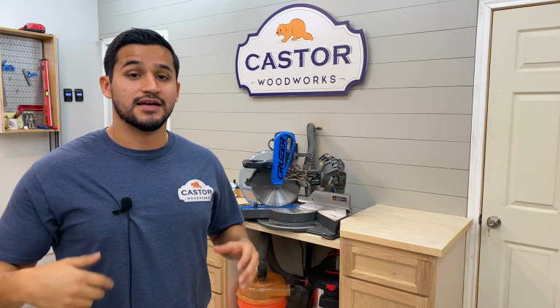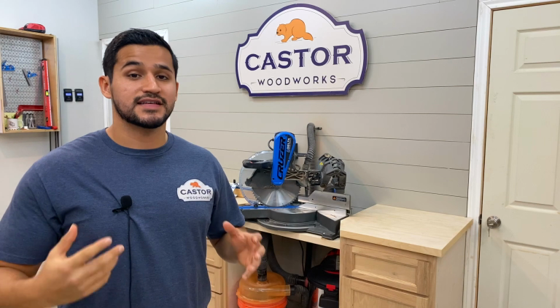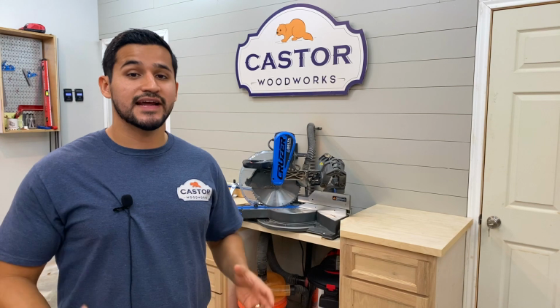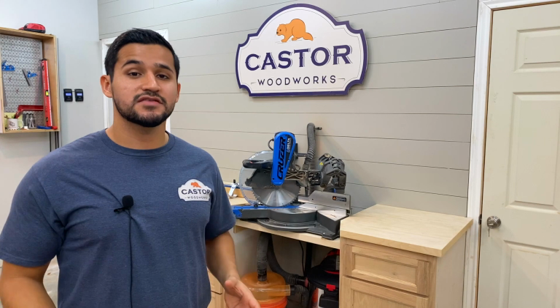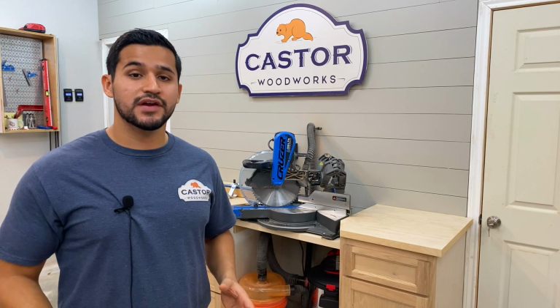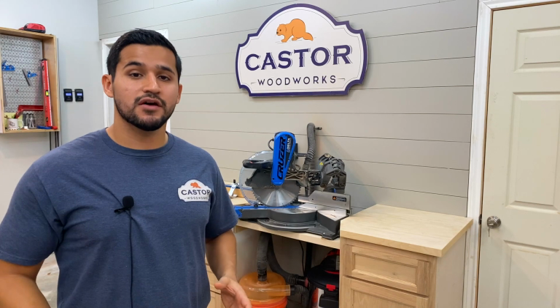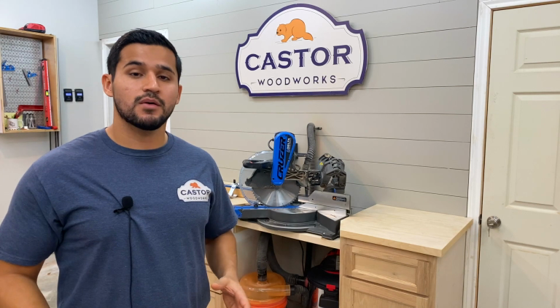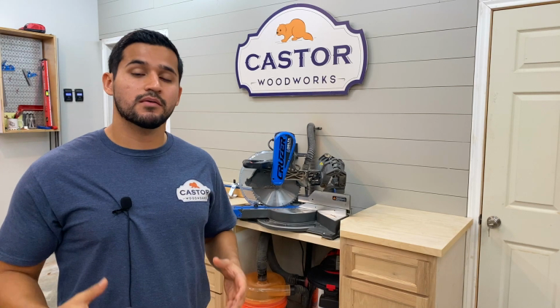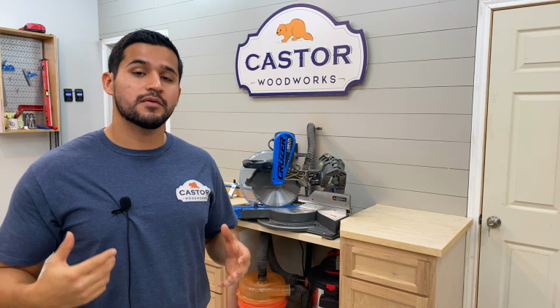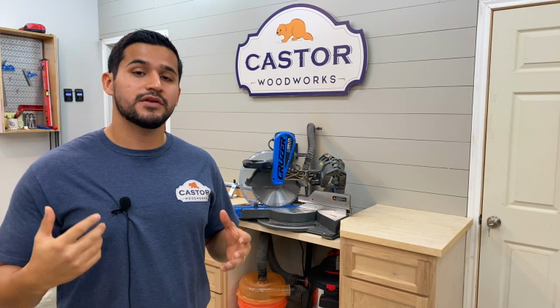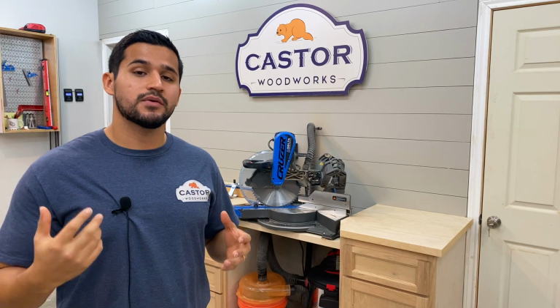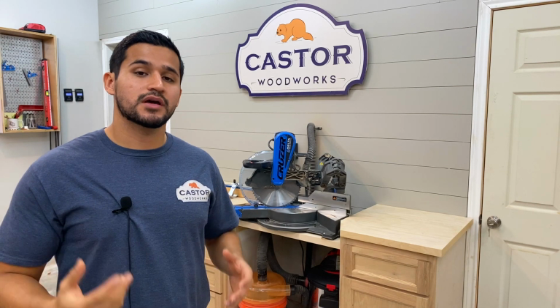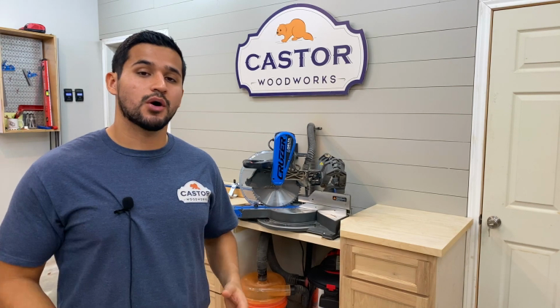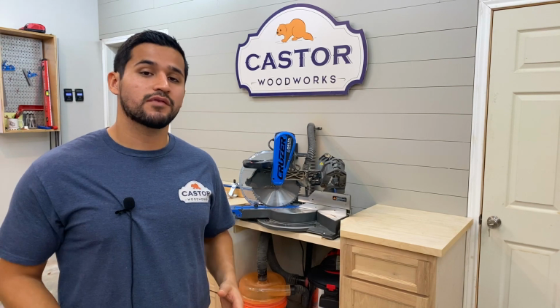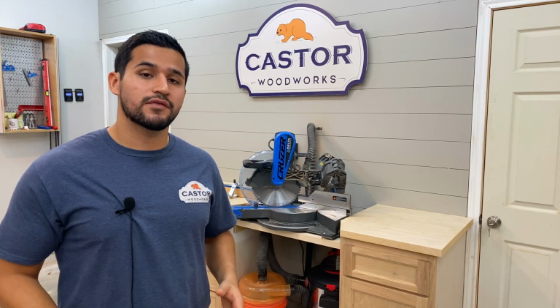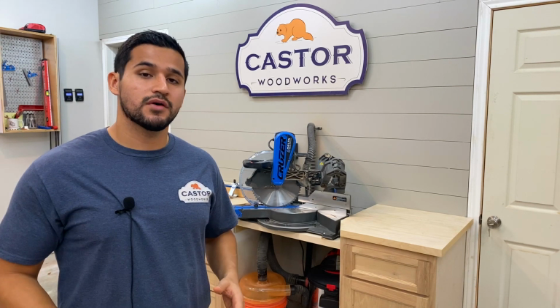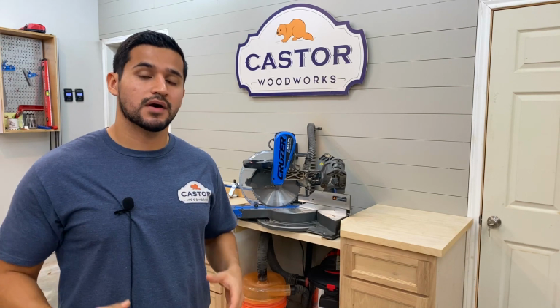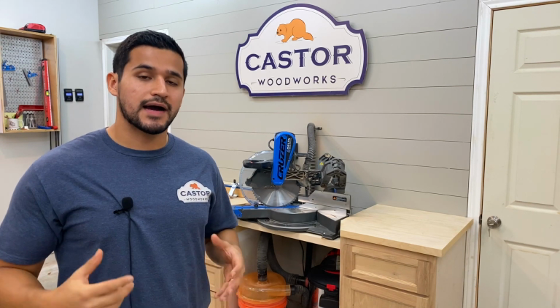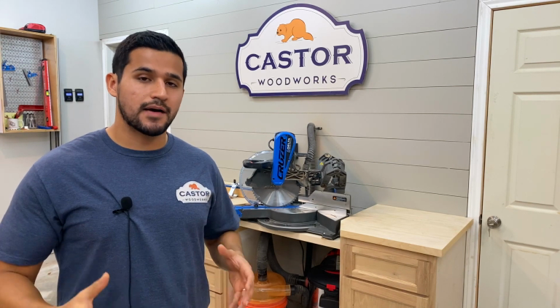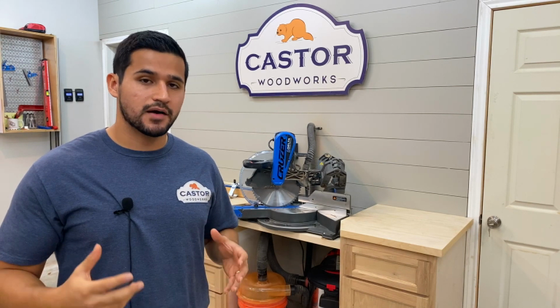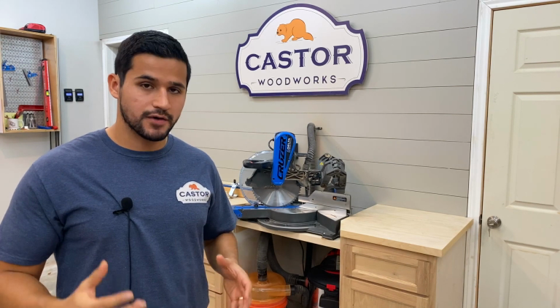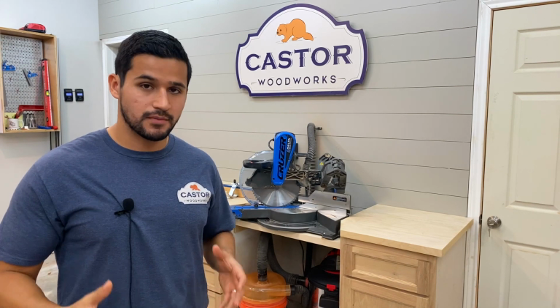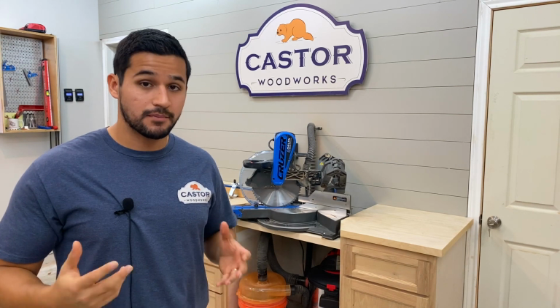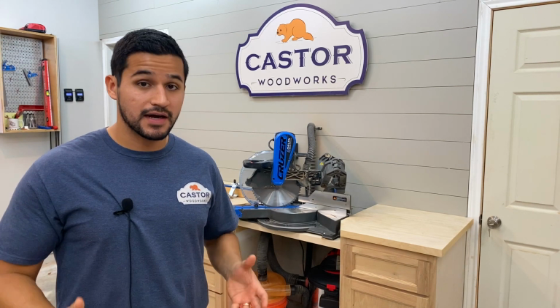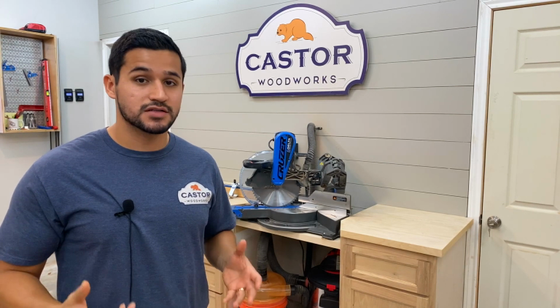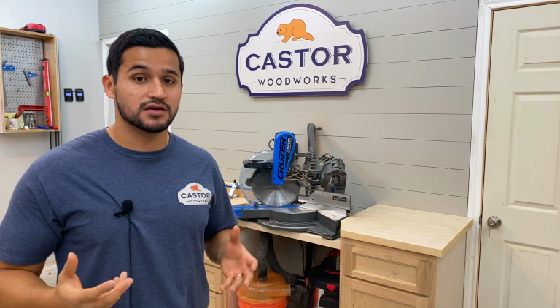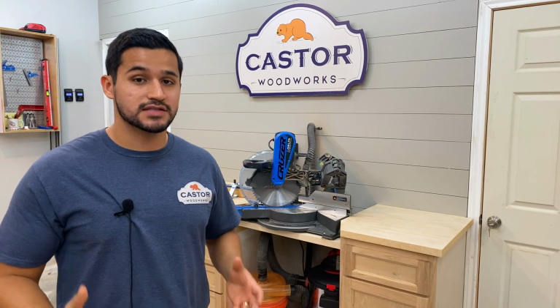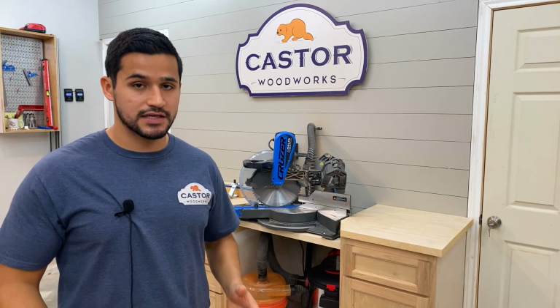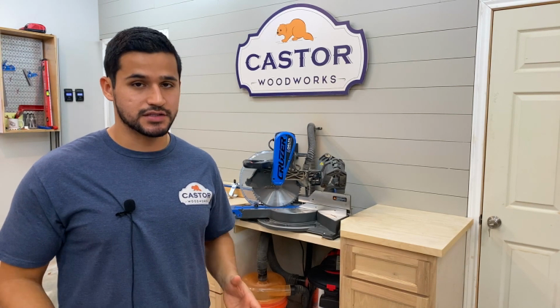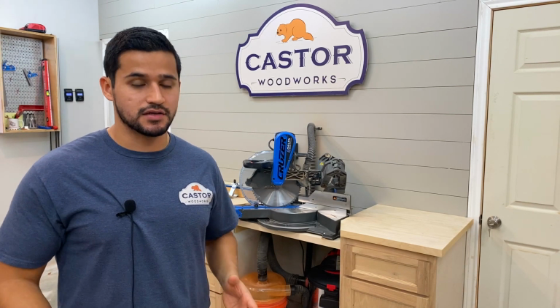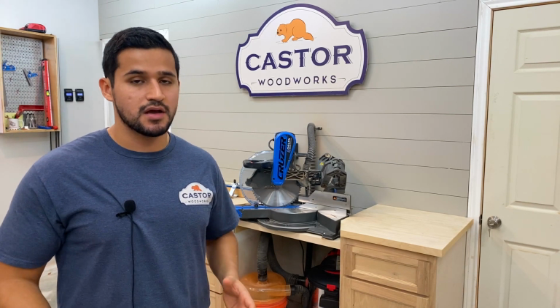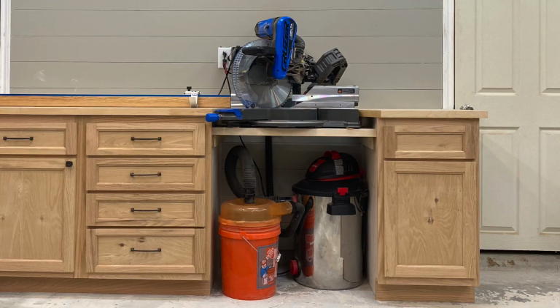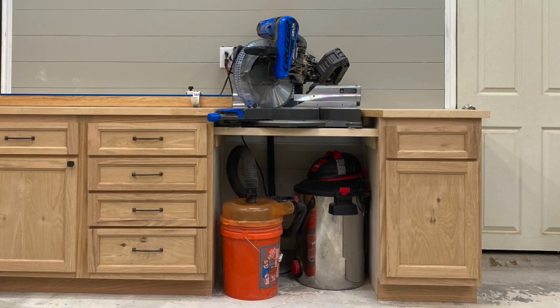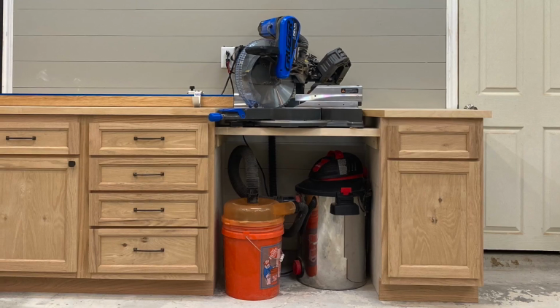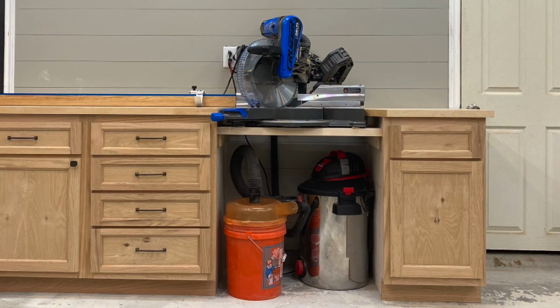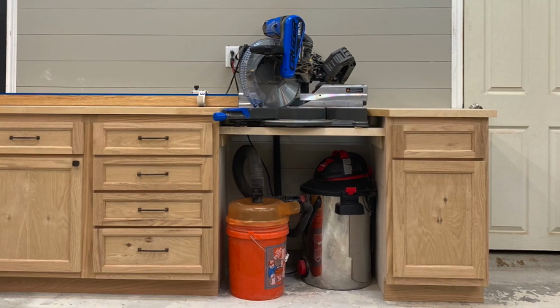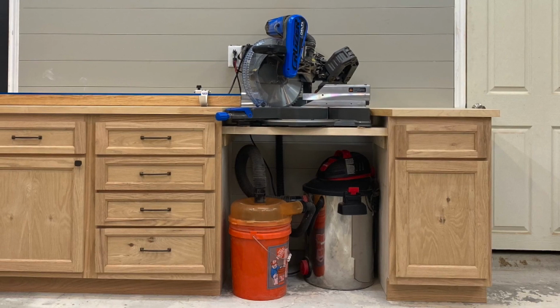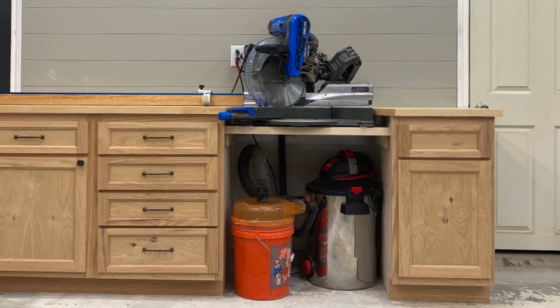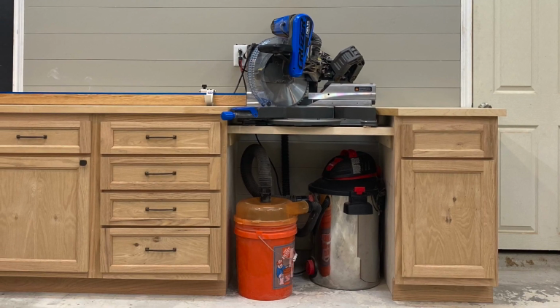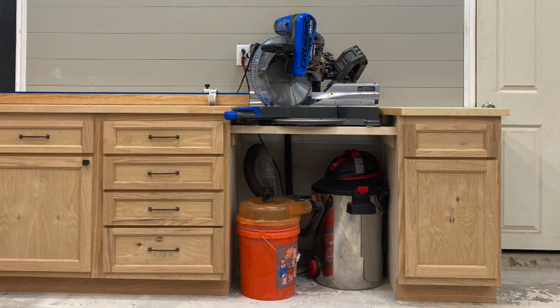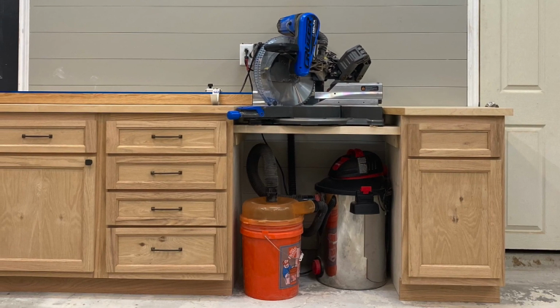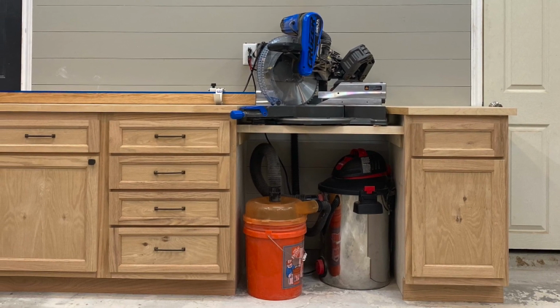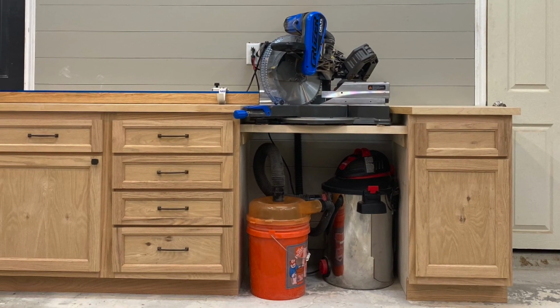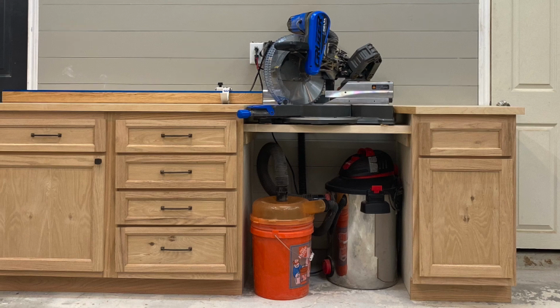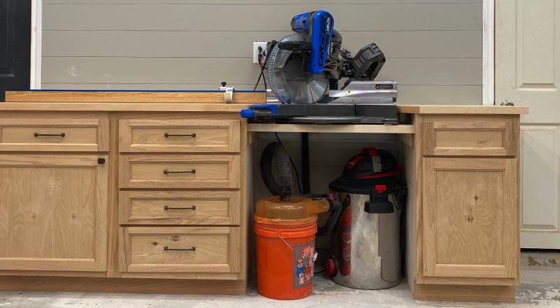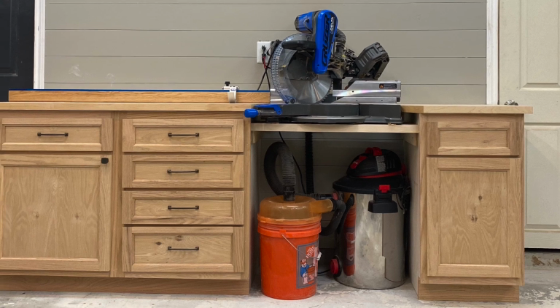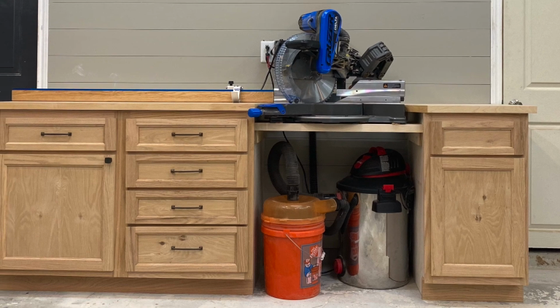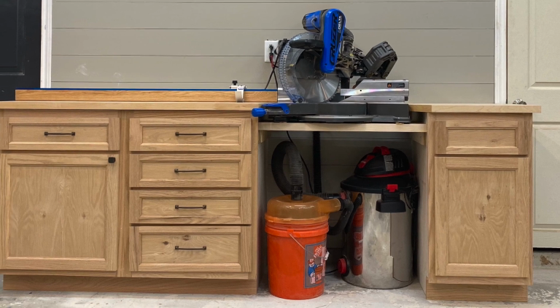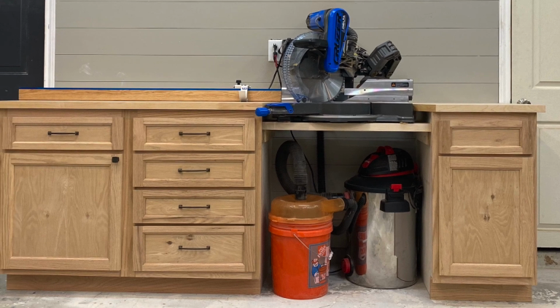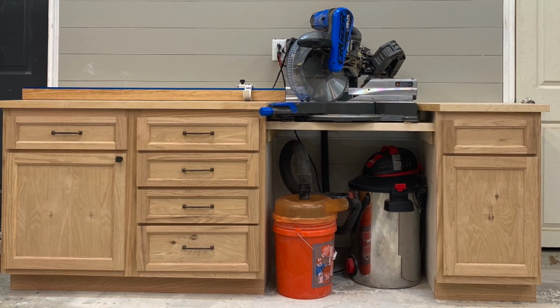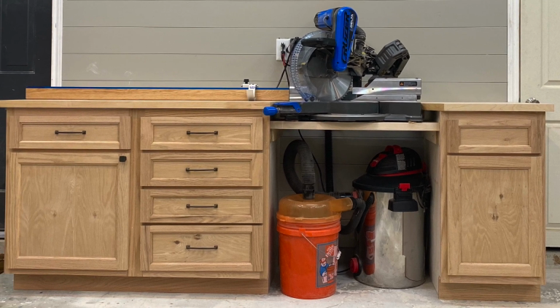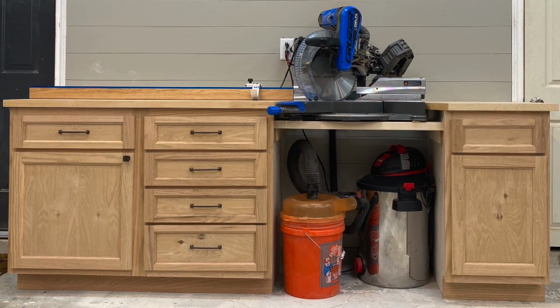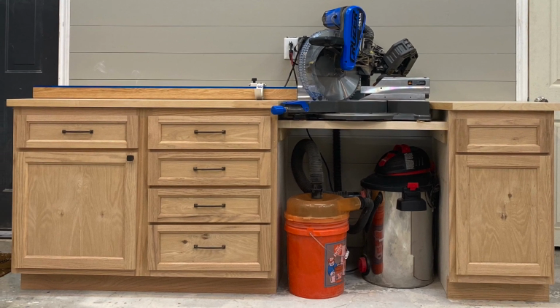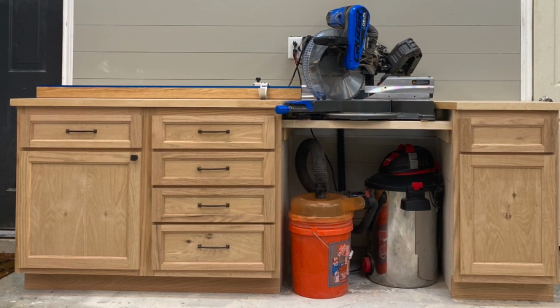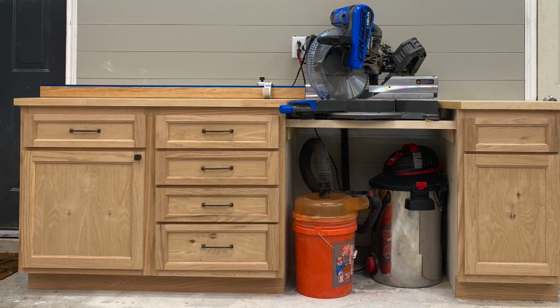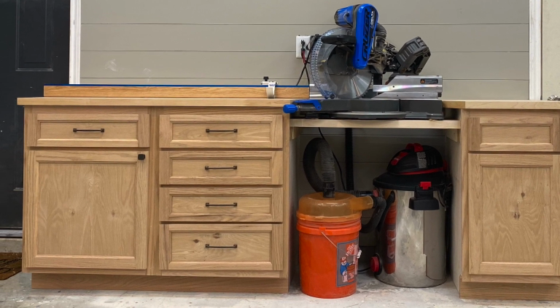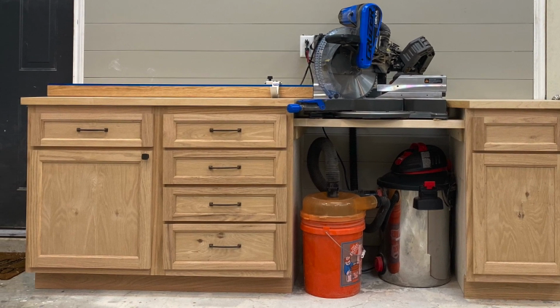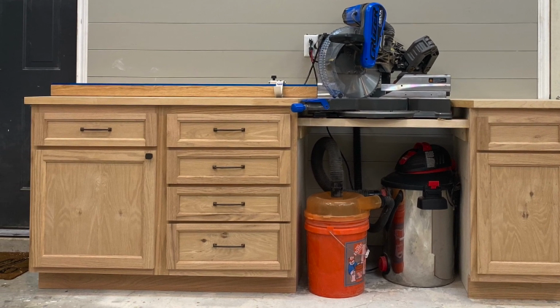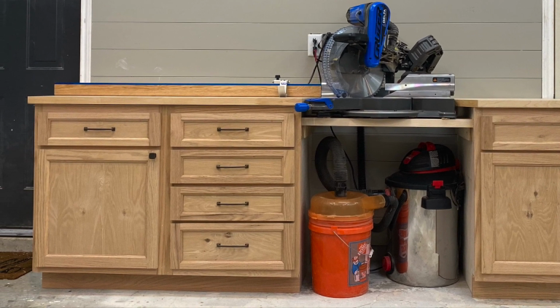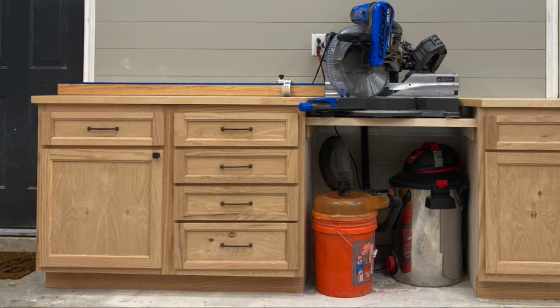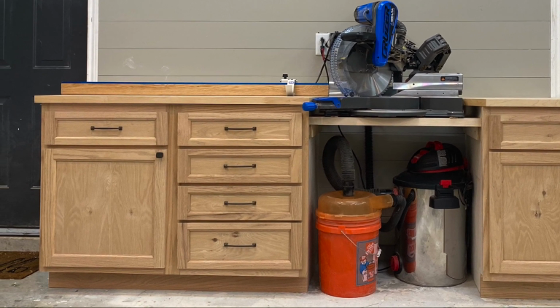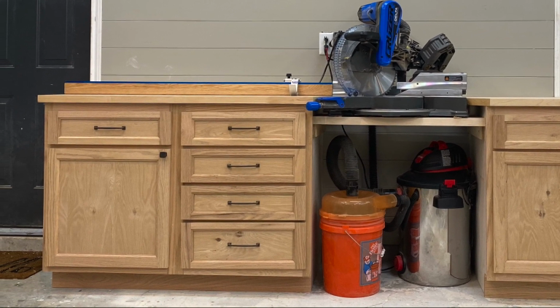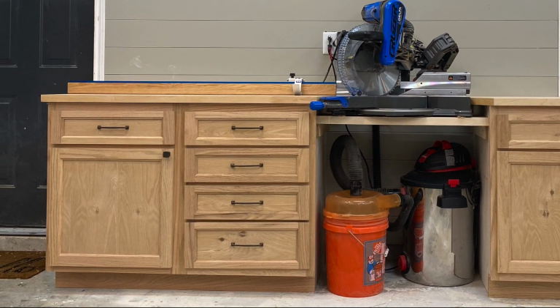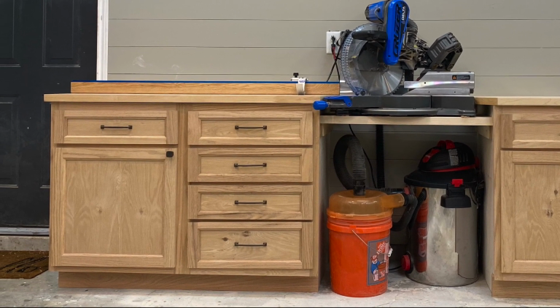In today's video, I'm going to be doing an overview on how I built my miter saw station. I'll be going over the design and construction of how I built the cabinets and the drawers.